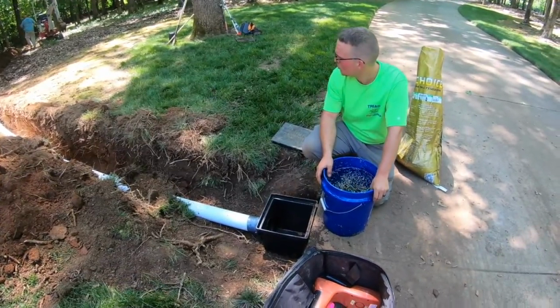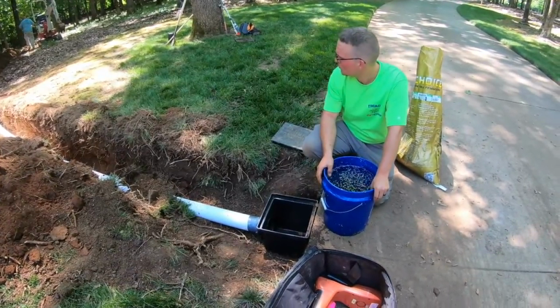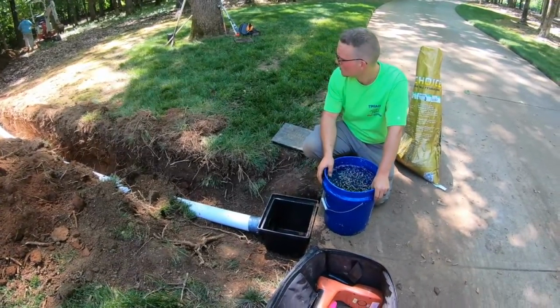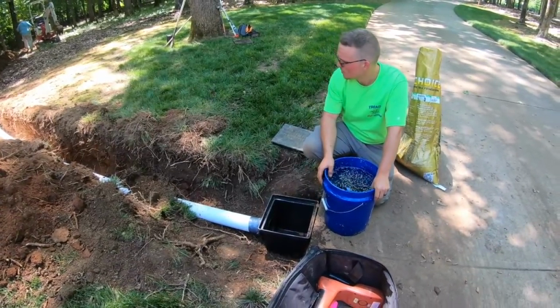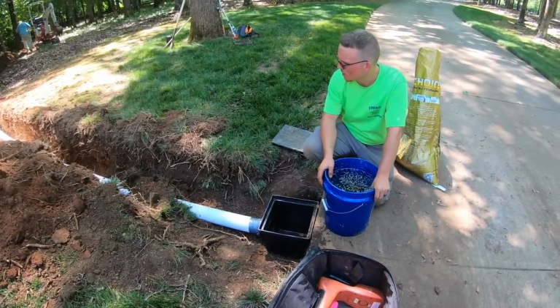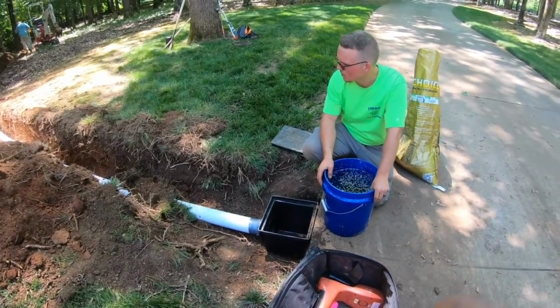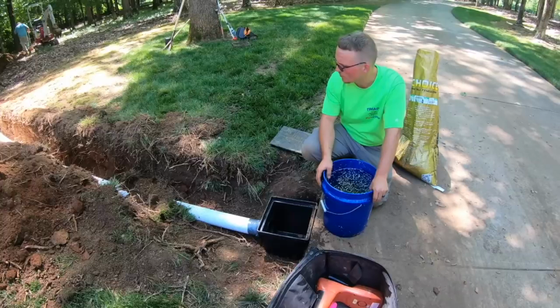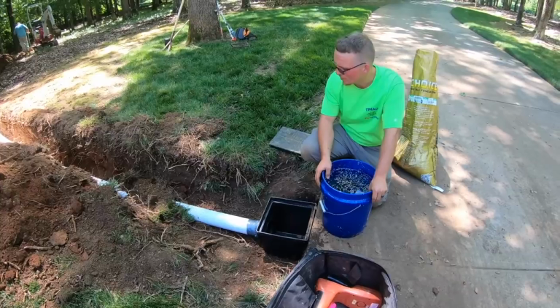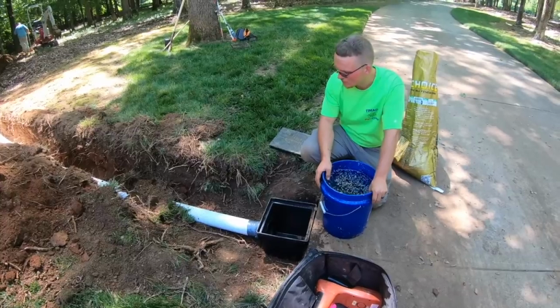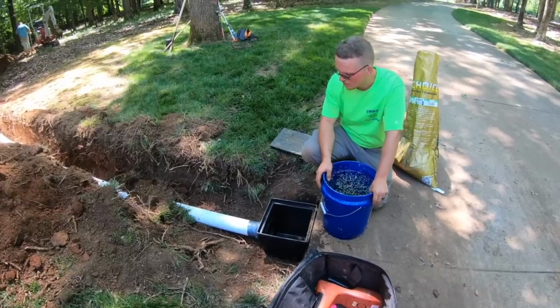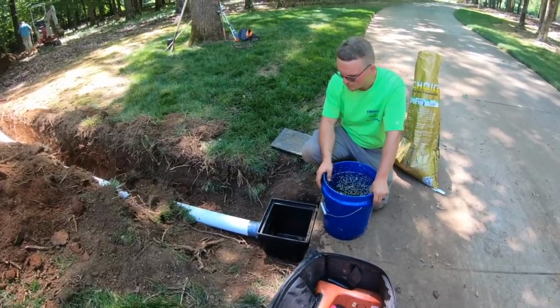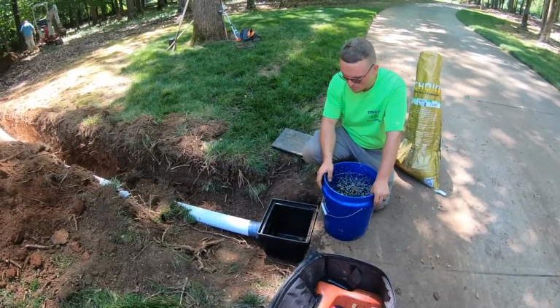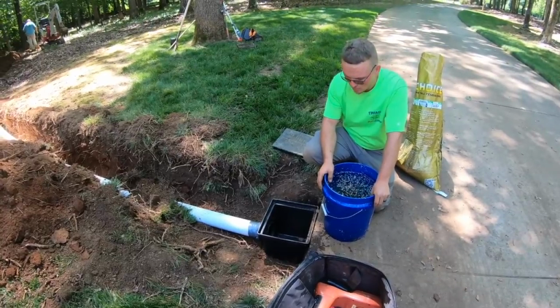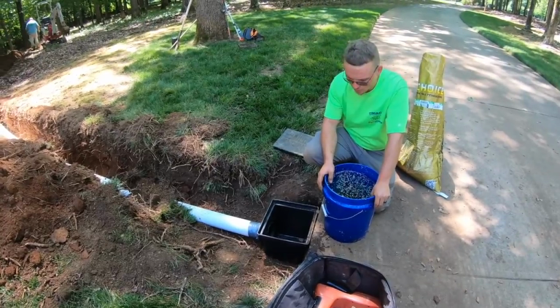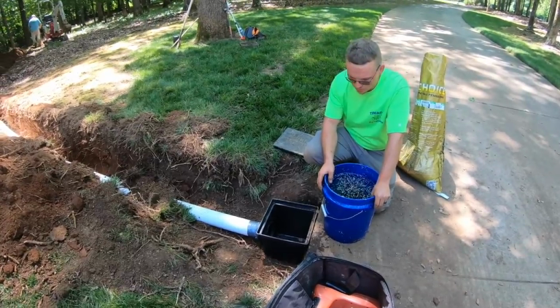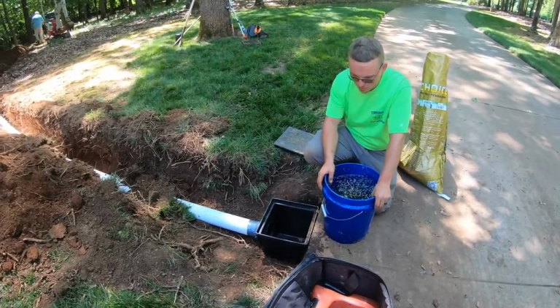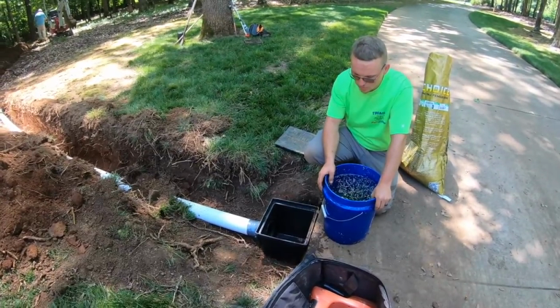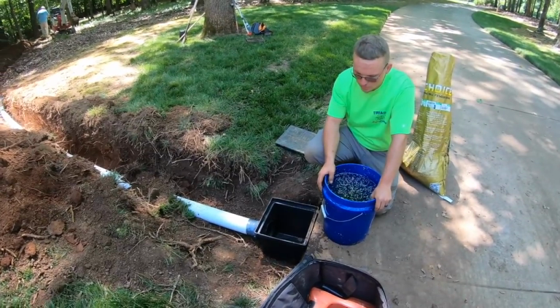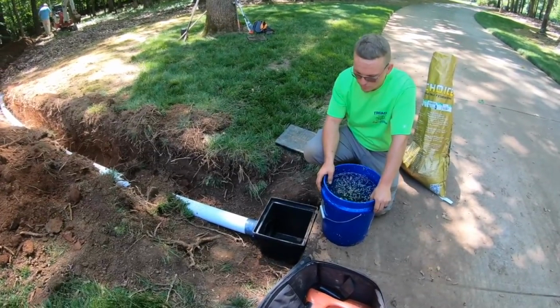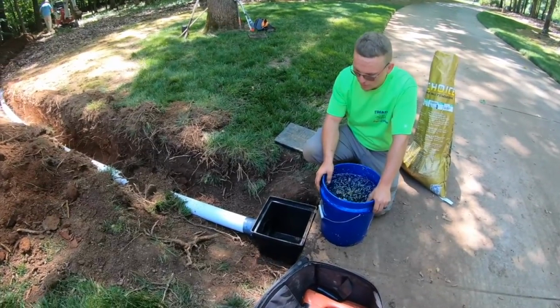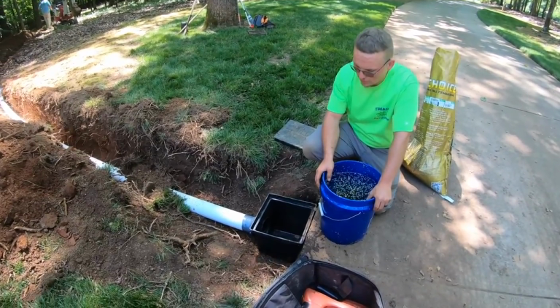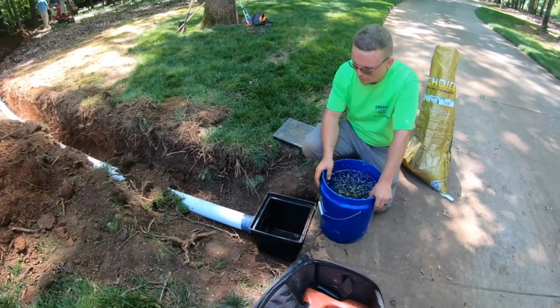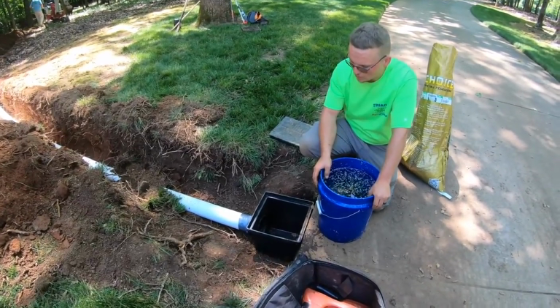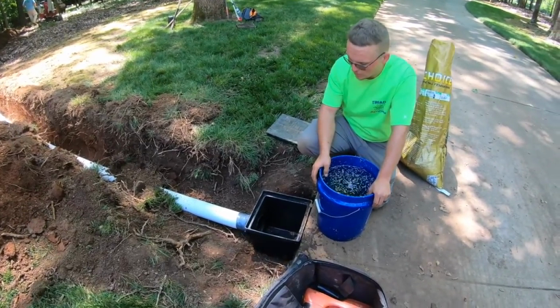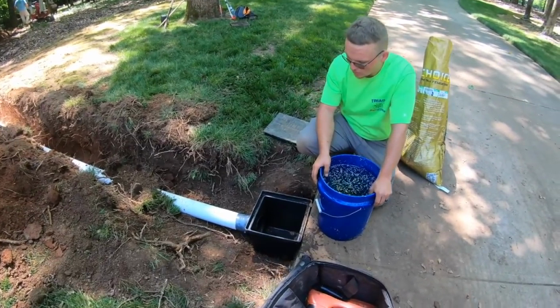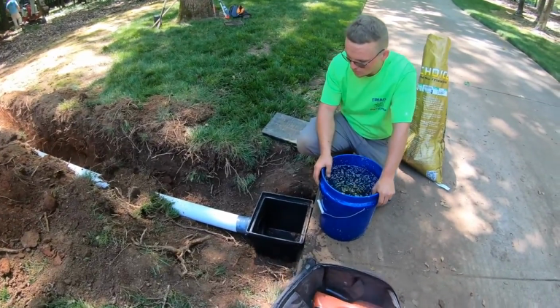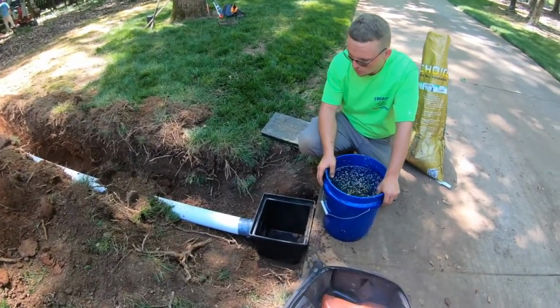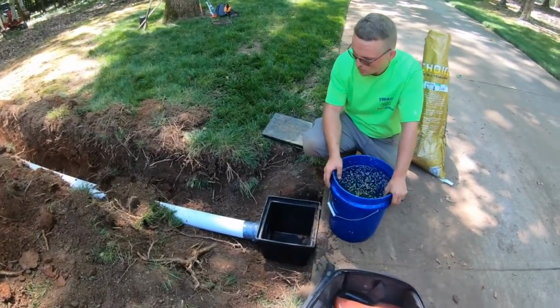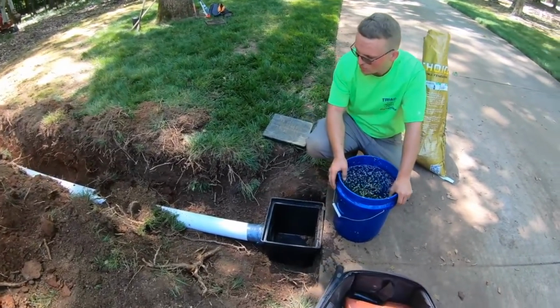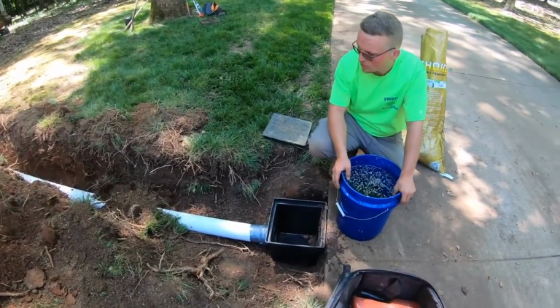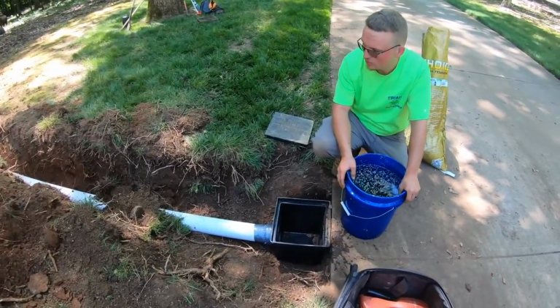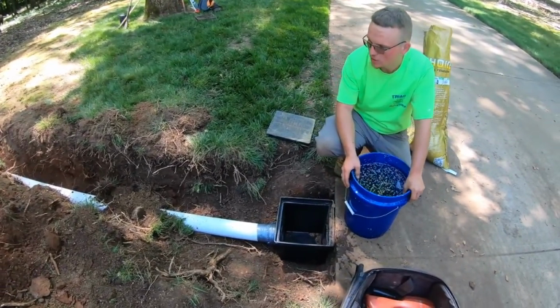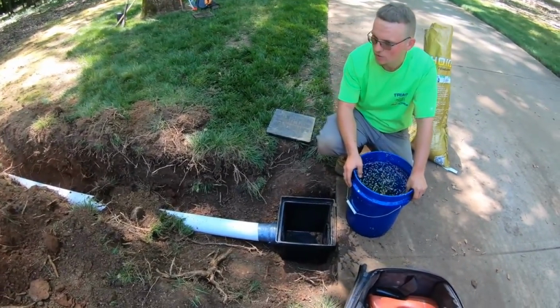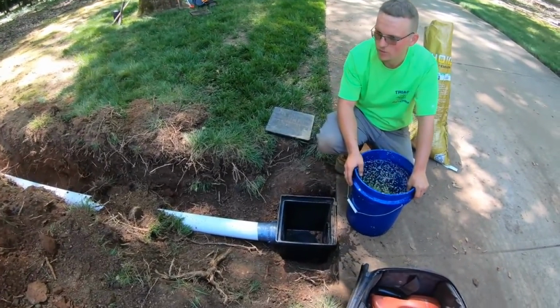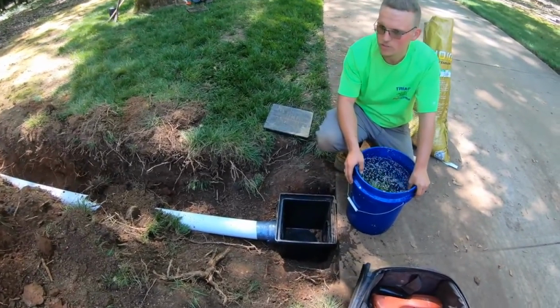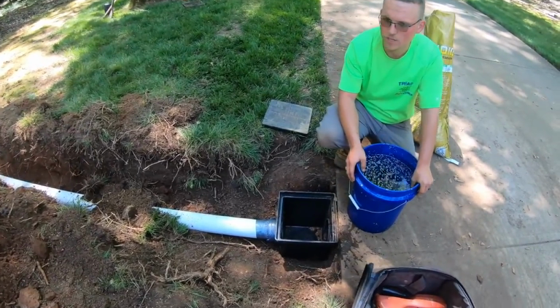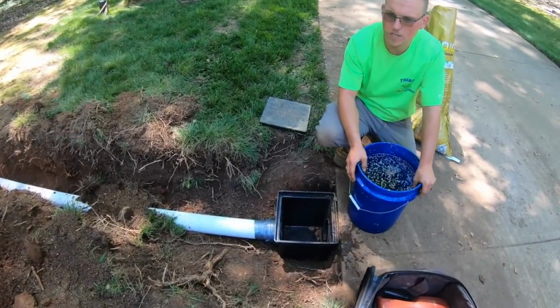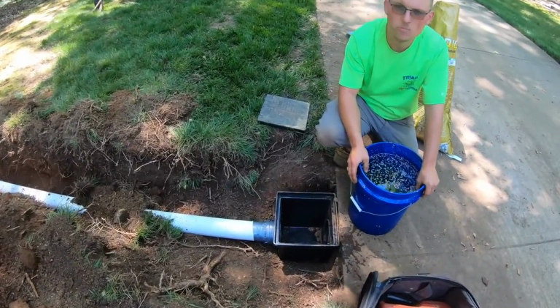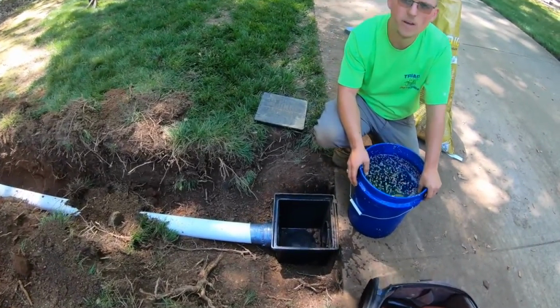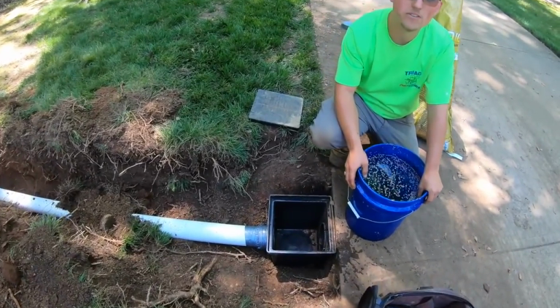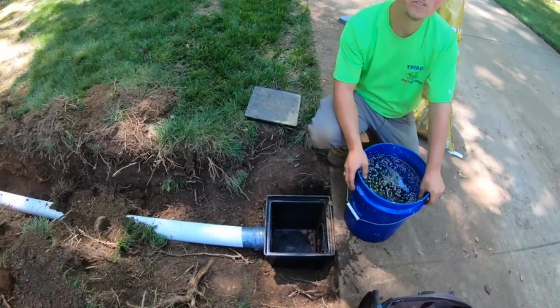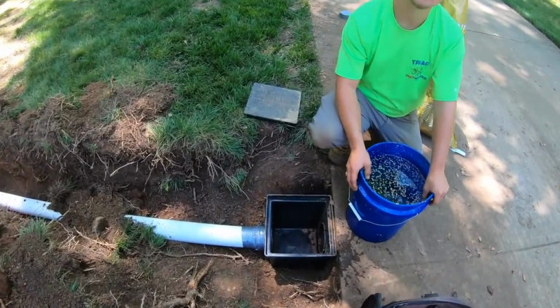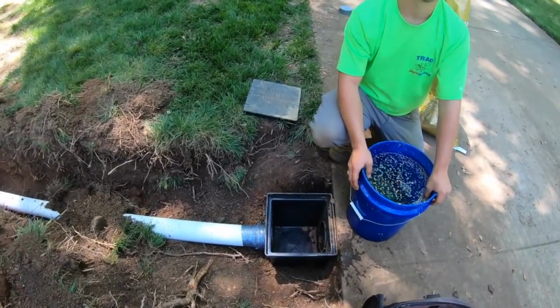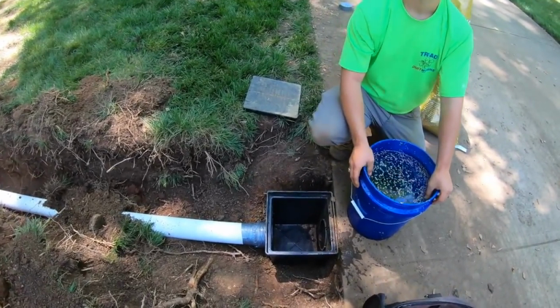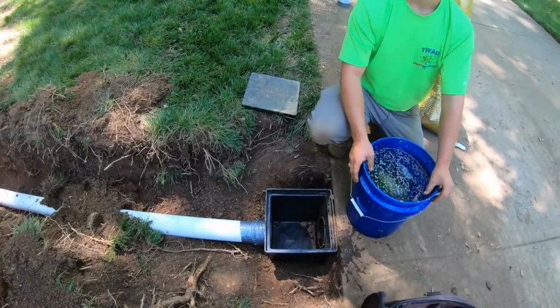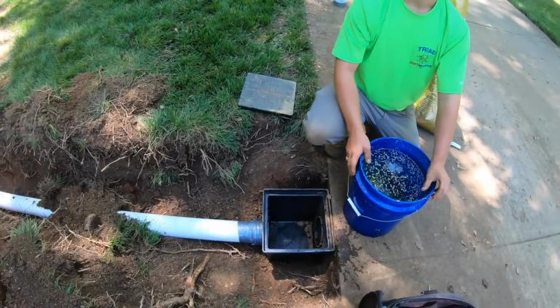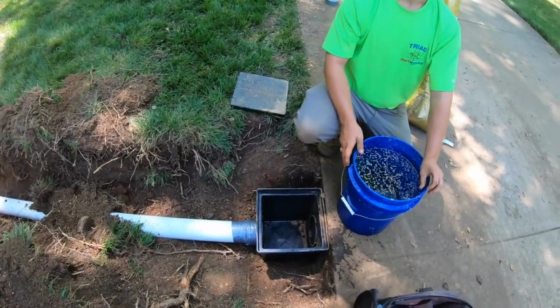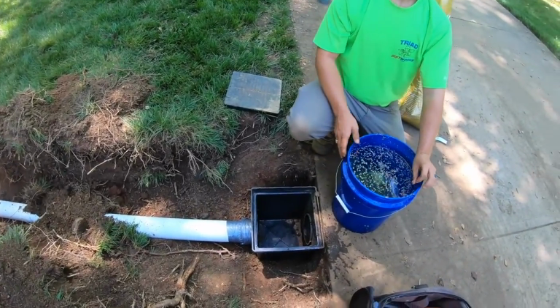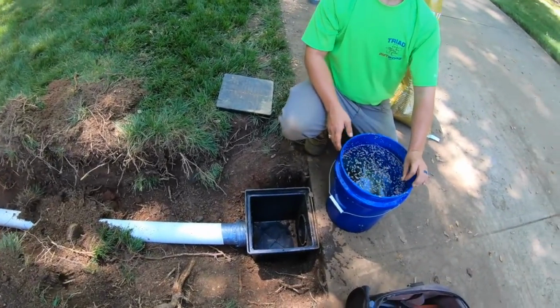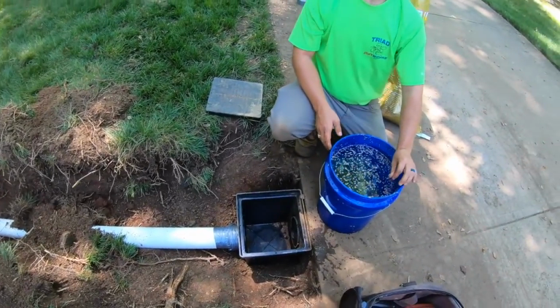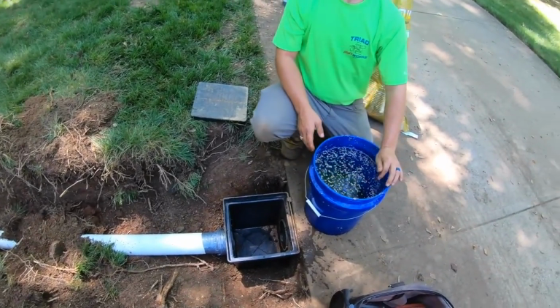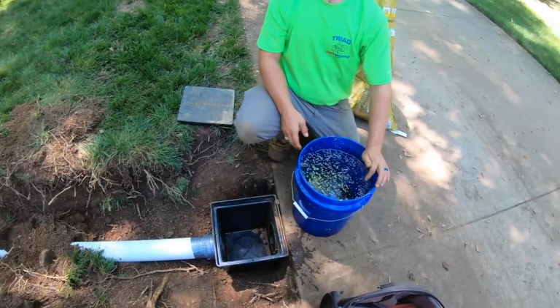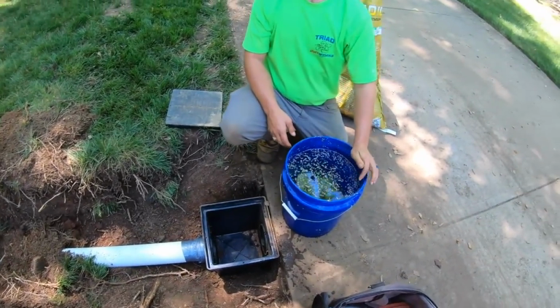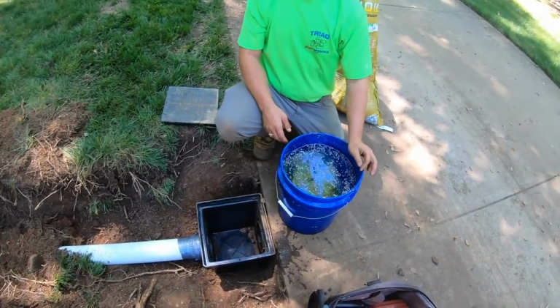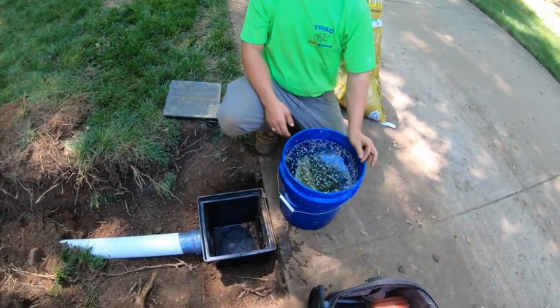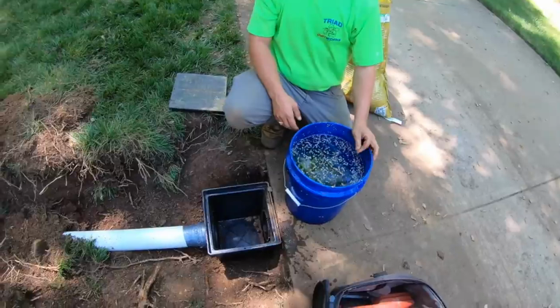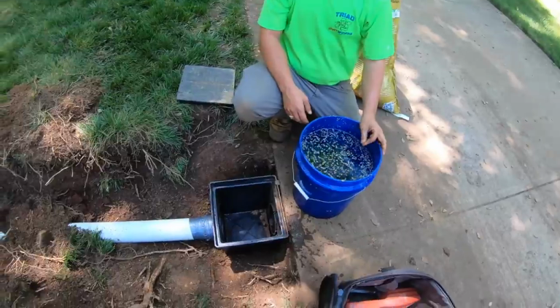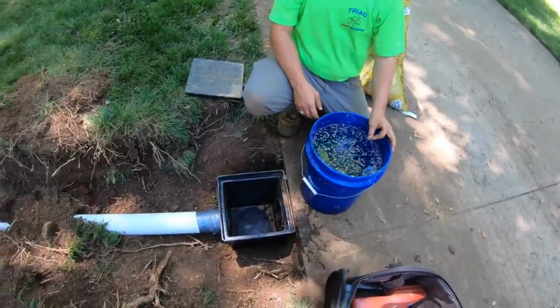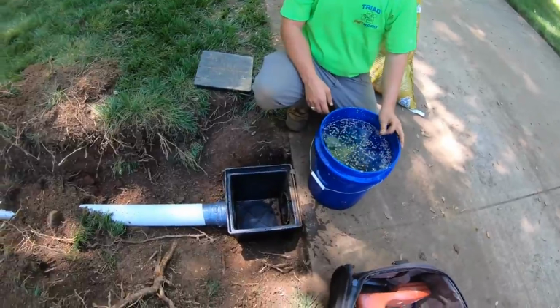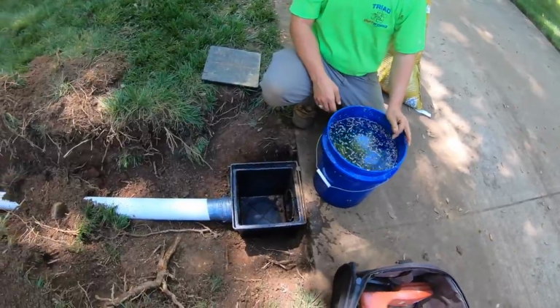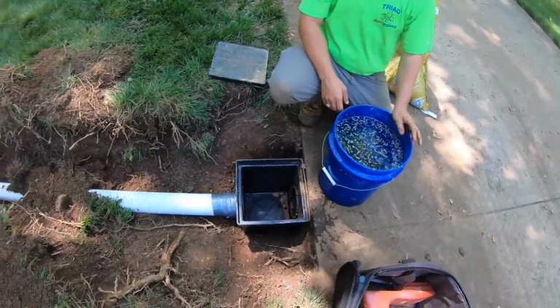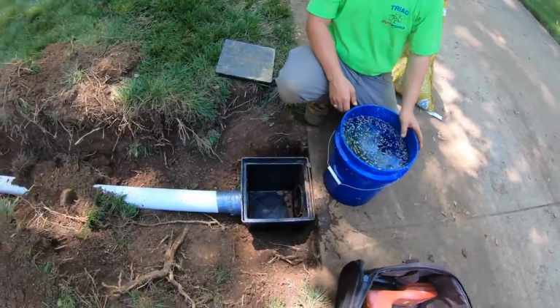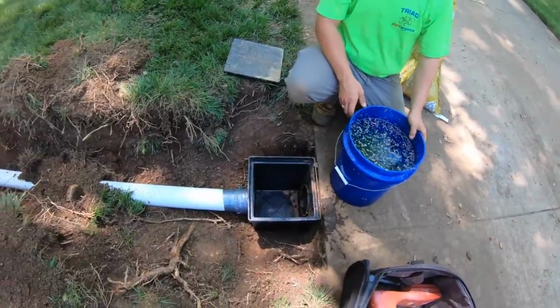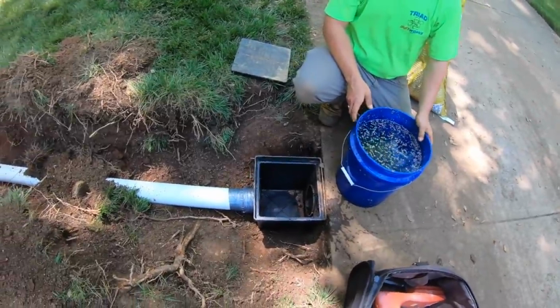Alright folks, we're going to proof this line right now. I'm going to dump a five-gallon bucket of water down this catch basin and see it come out the end.